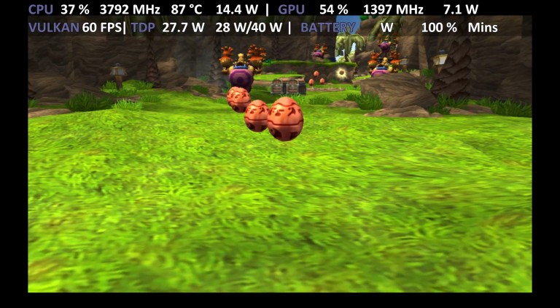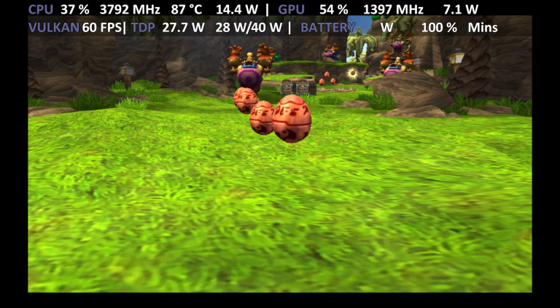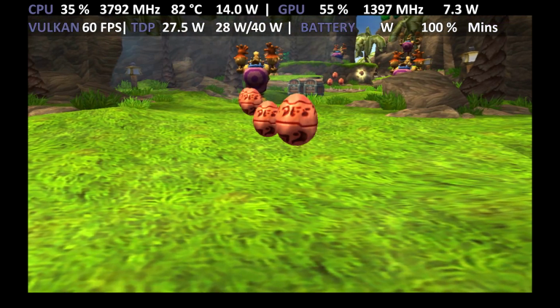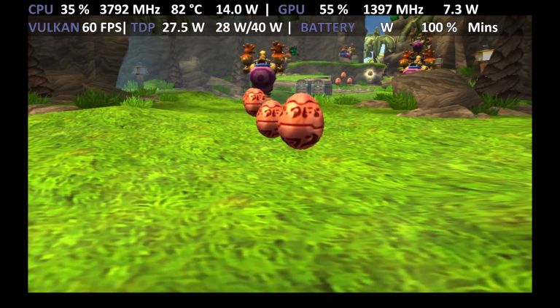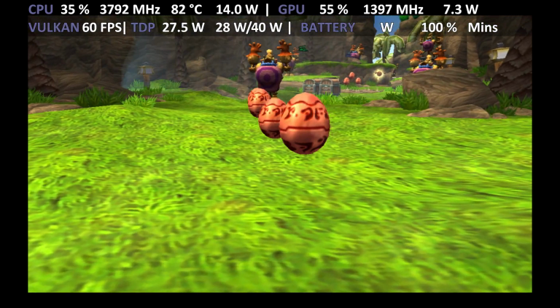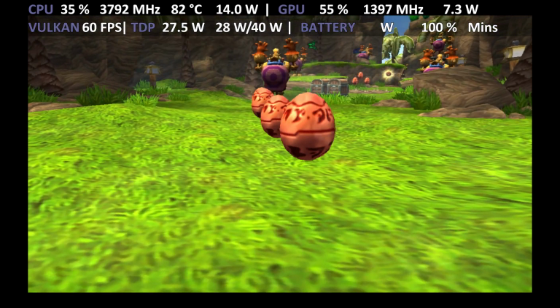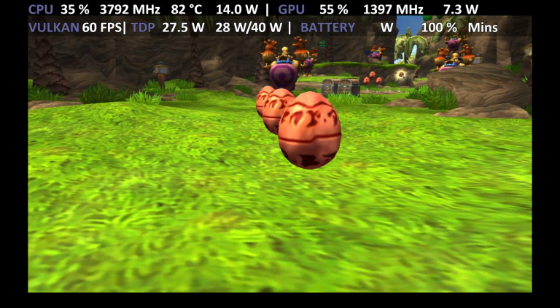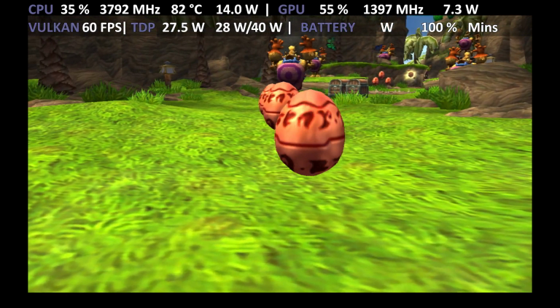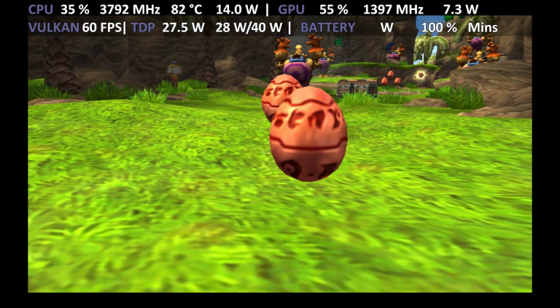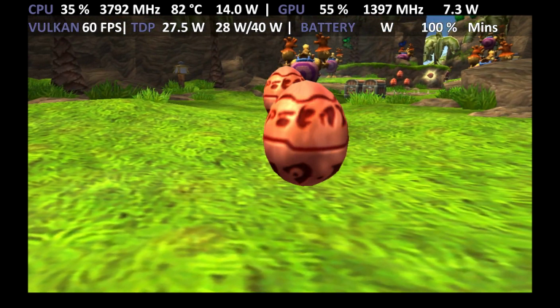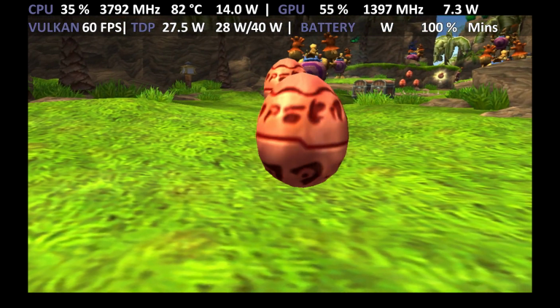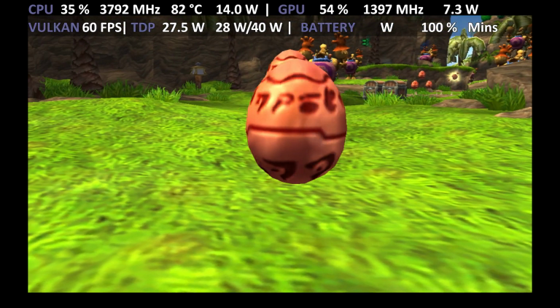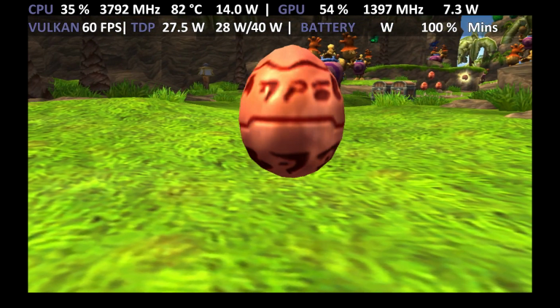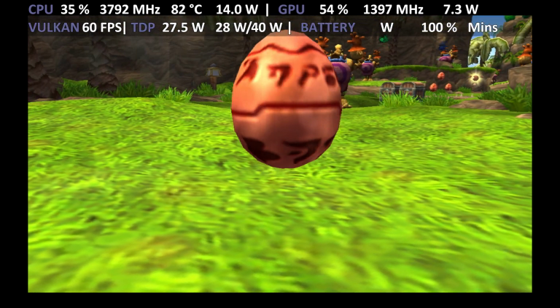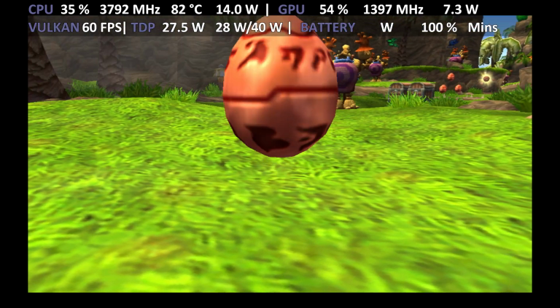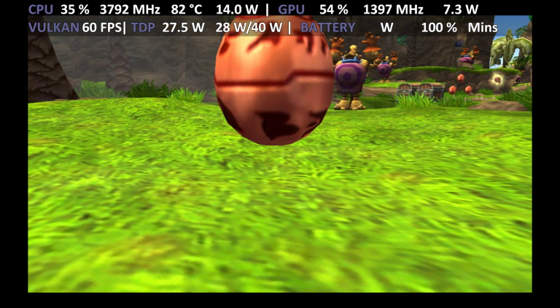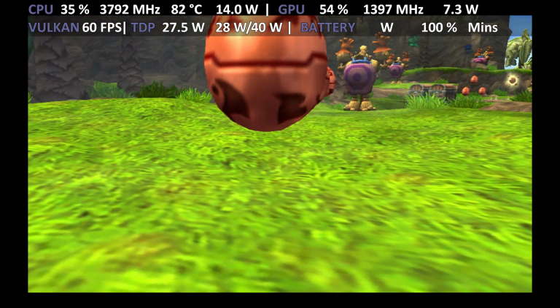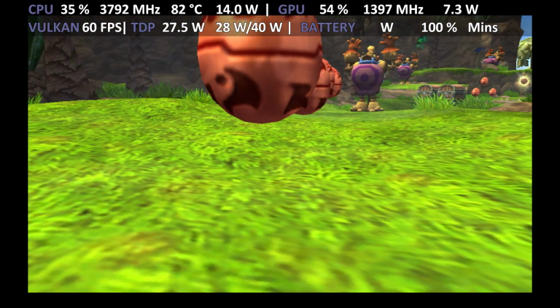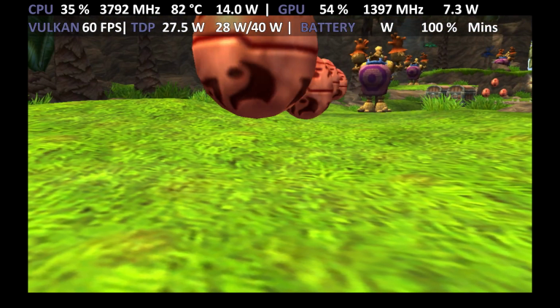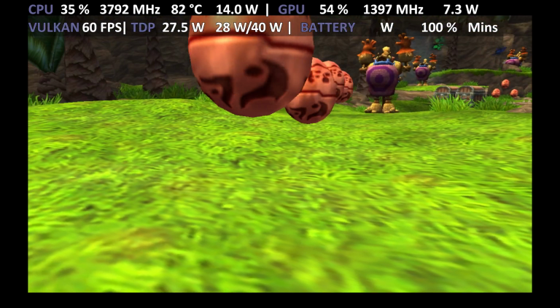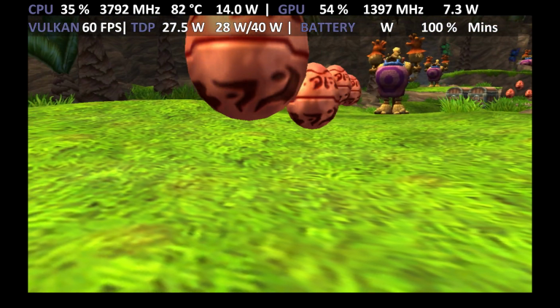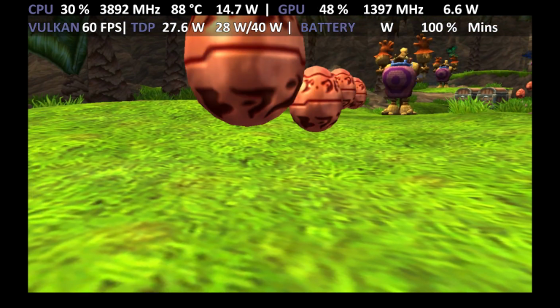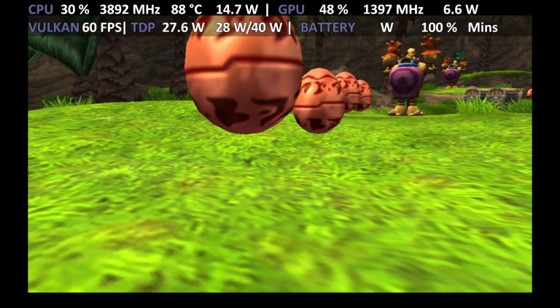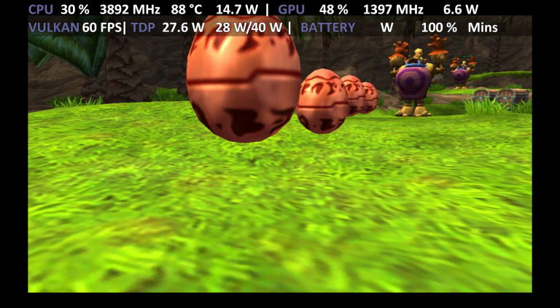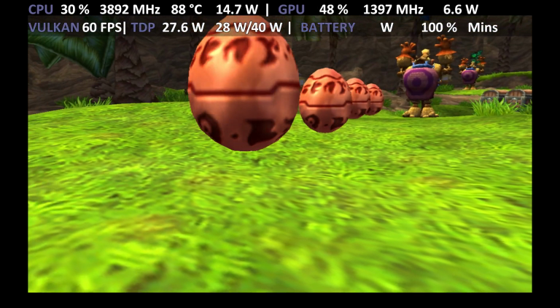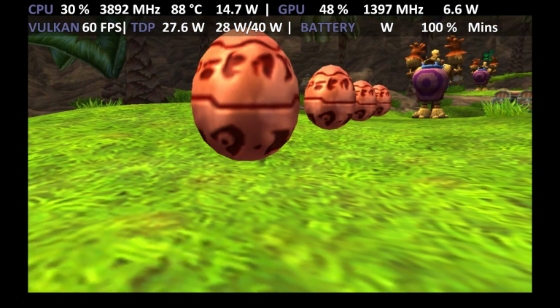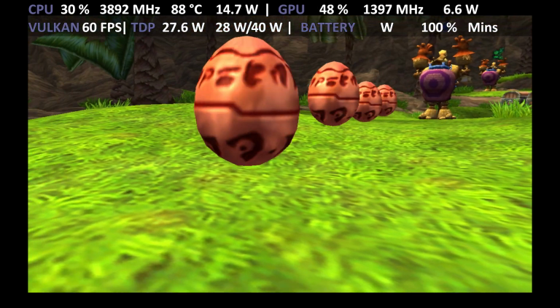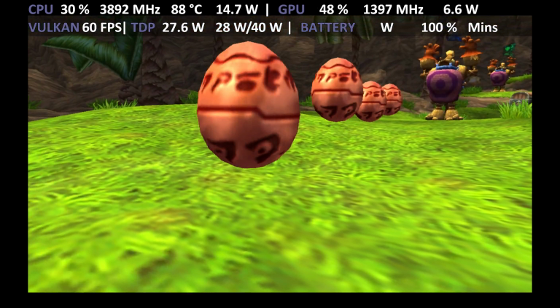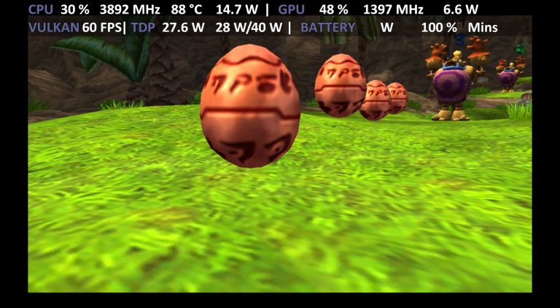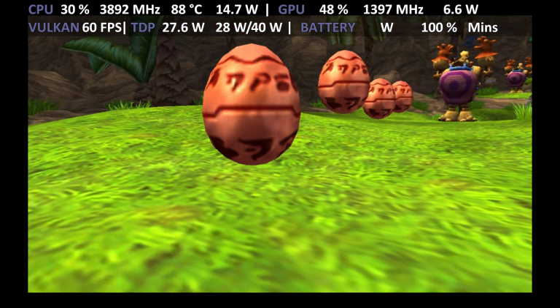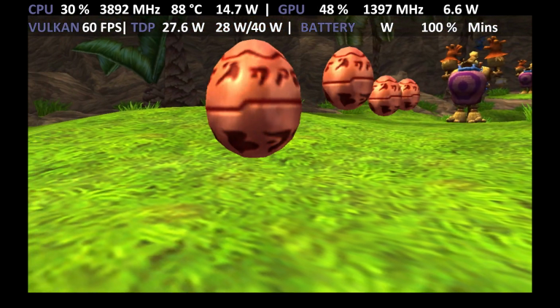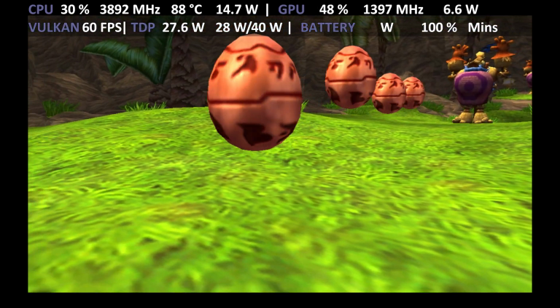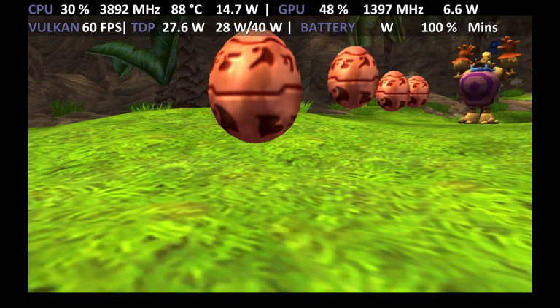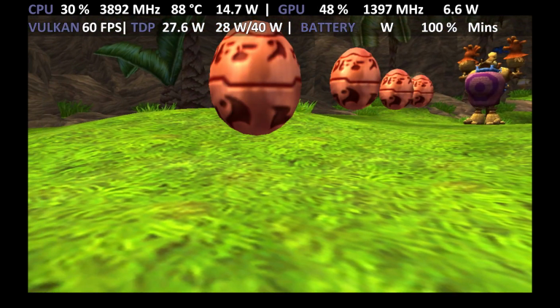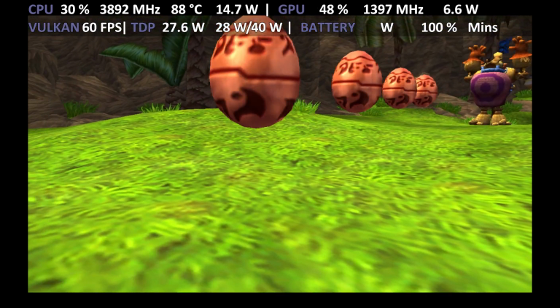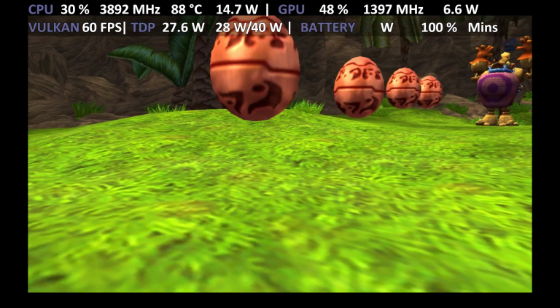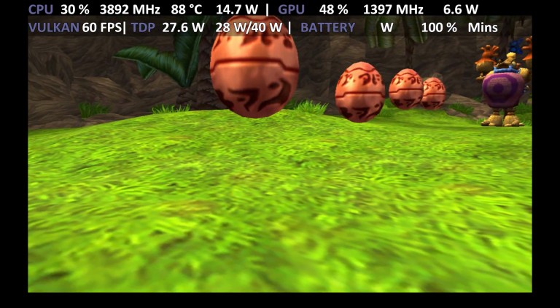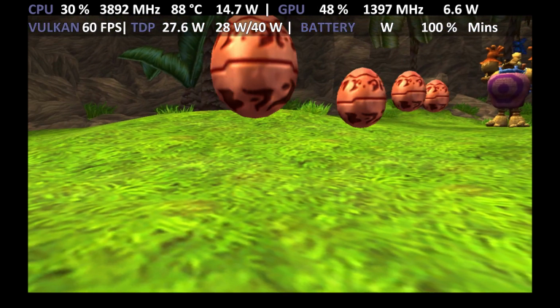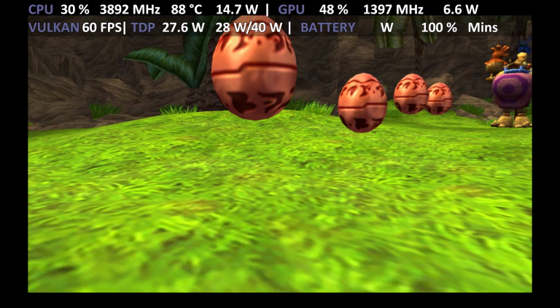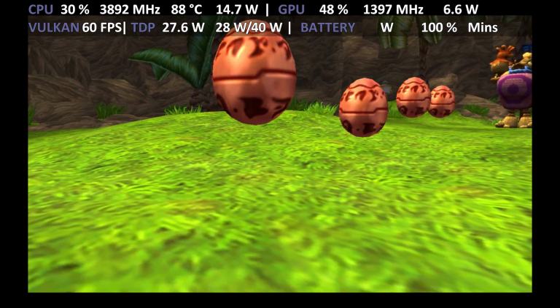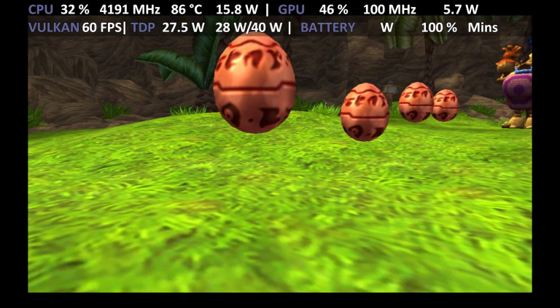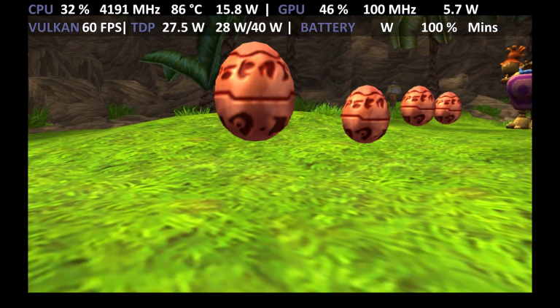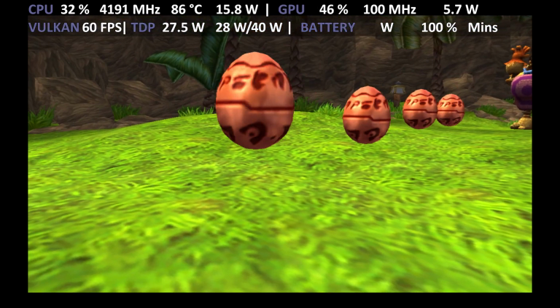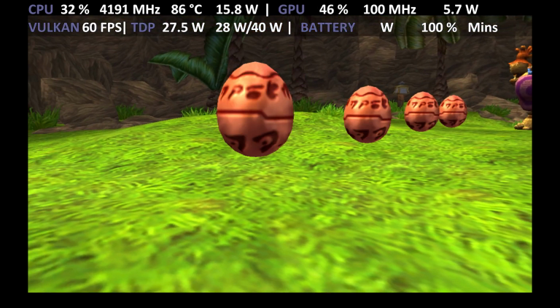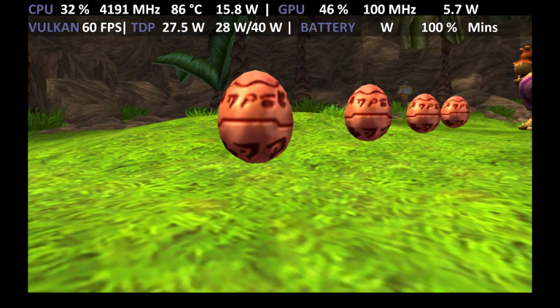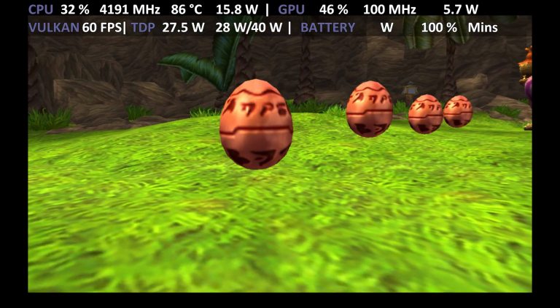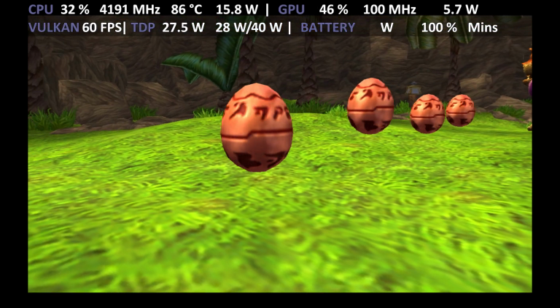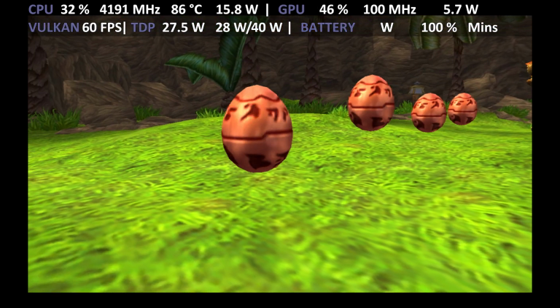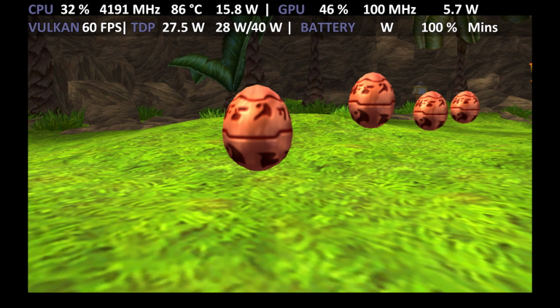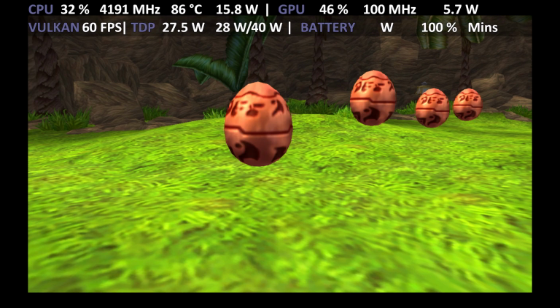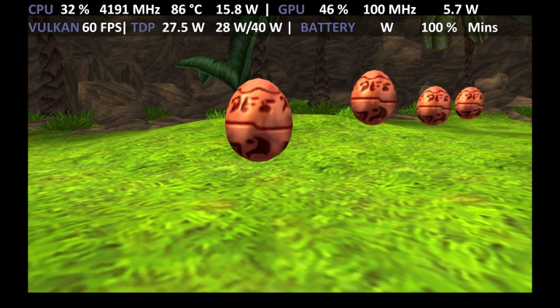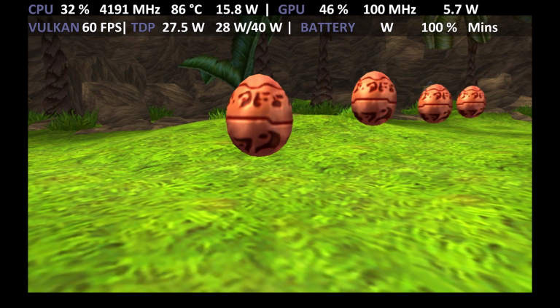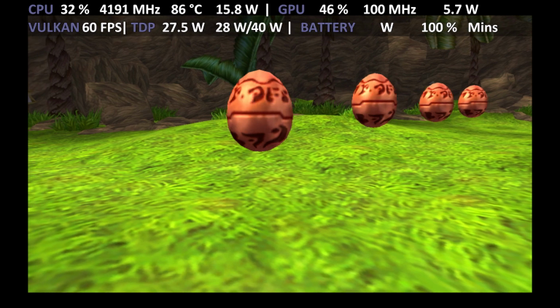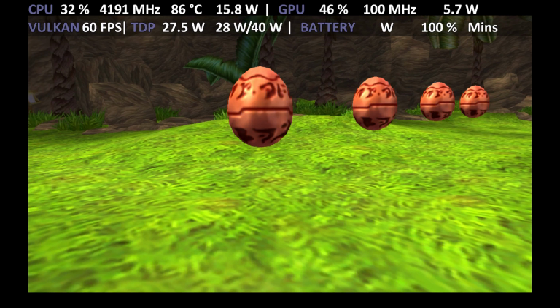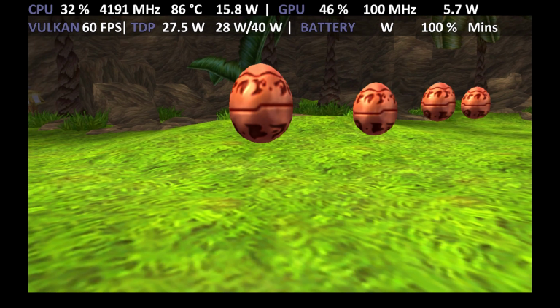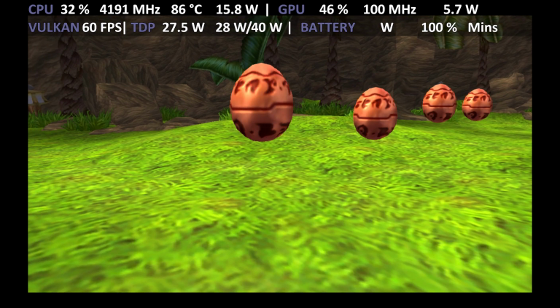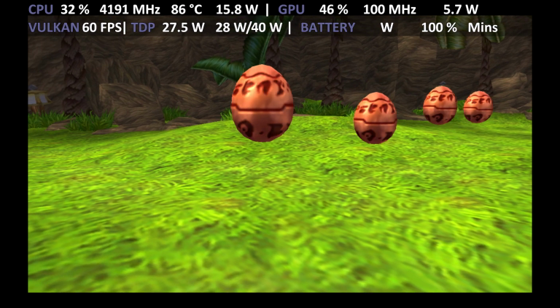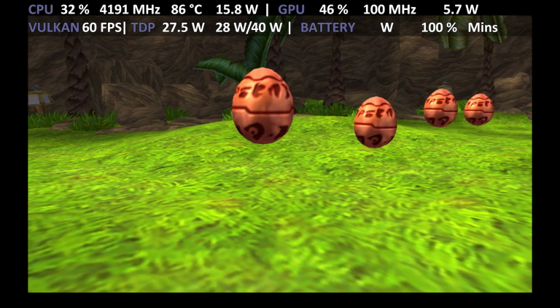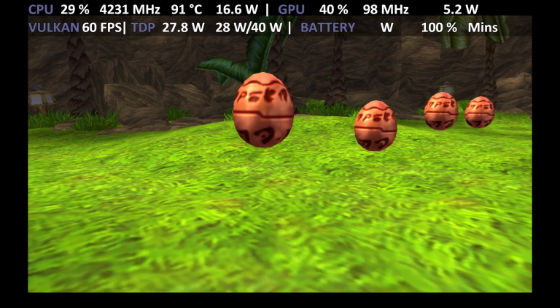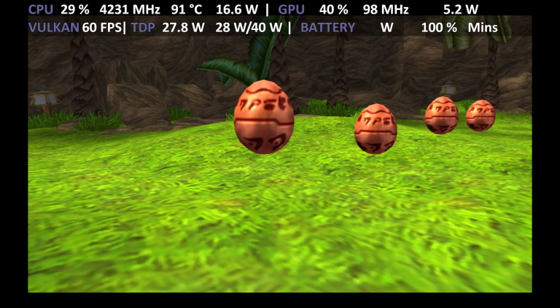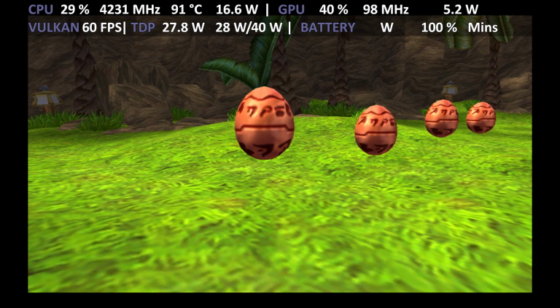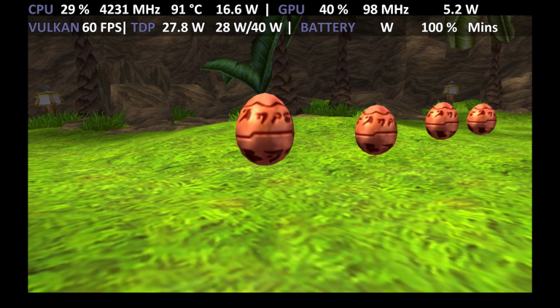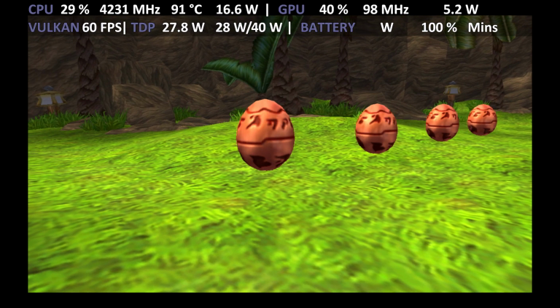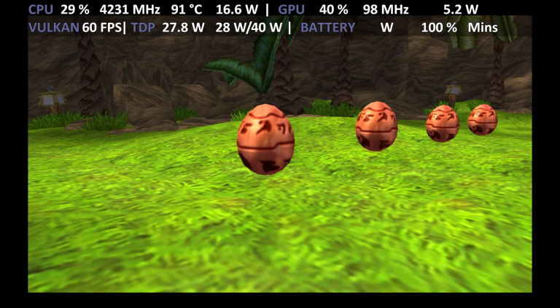These floating egg-shaped things are precursor orbs. Collect enough of them and some of the villagers will give you a power cell in exchange.